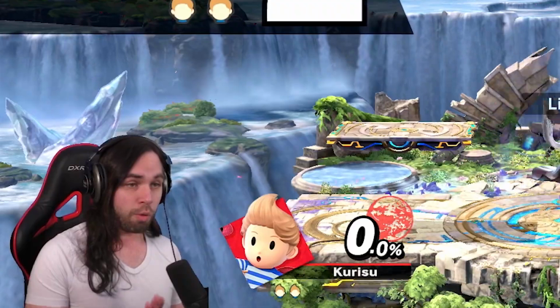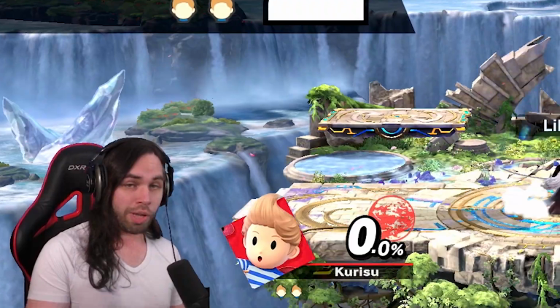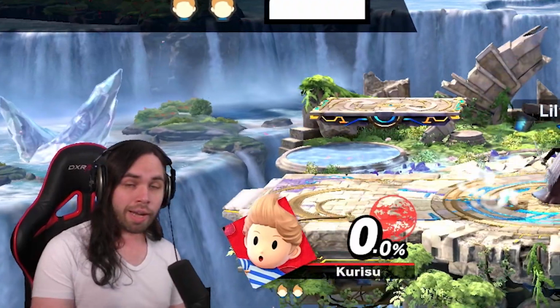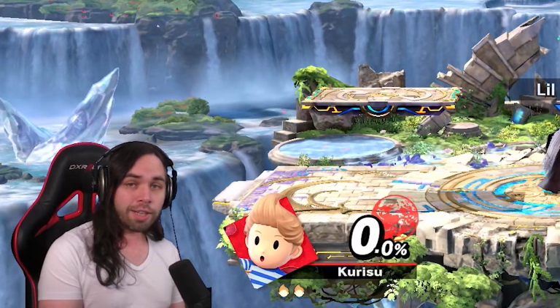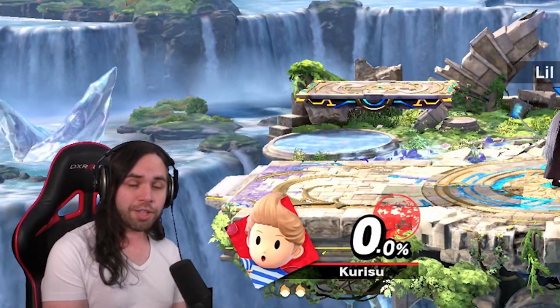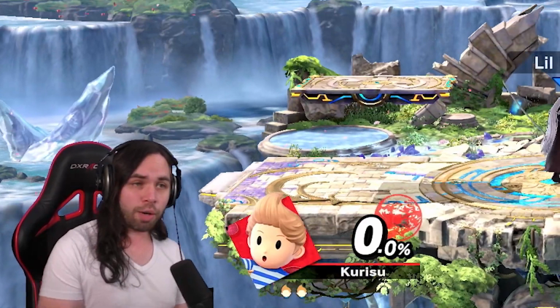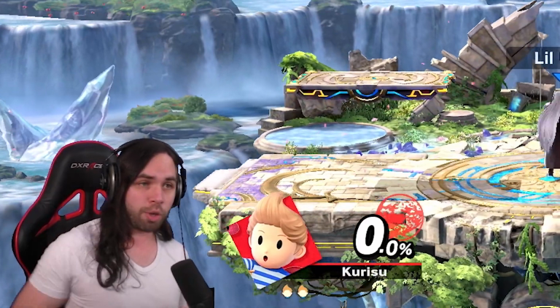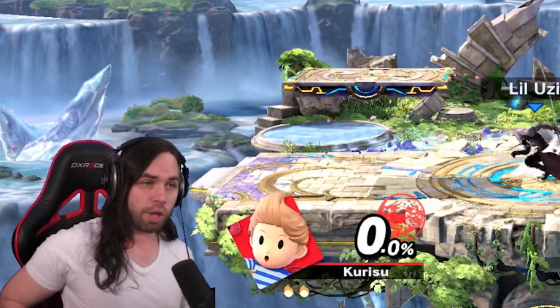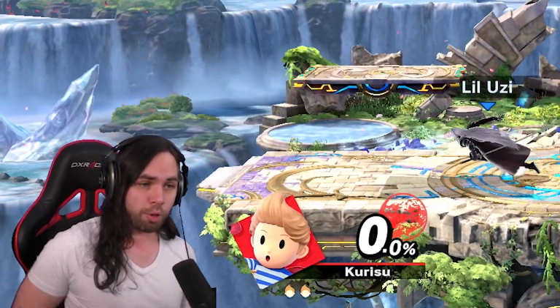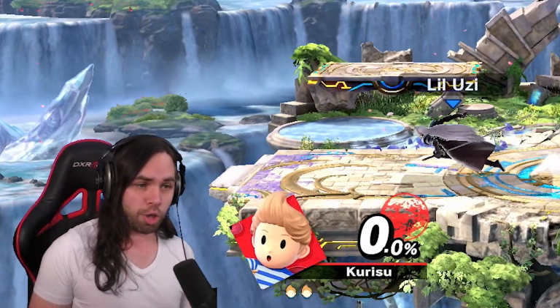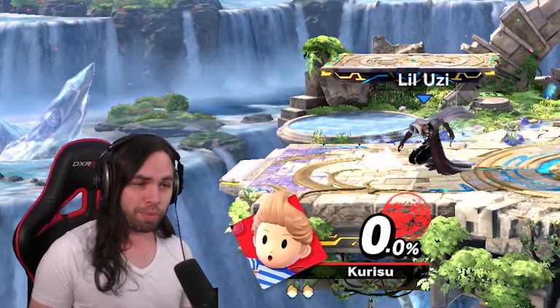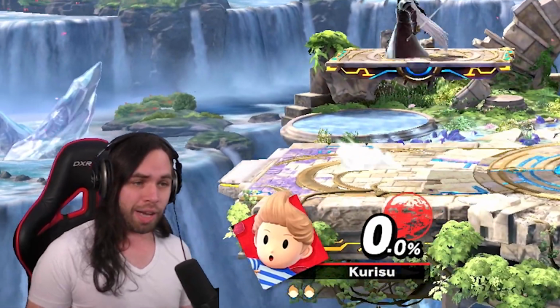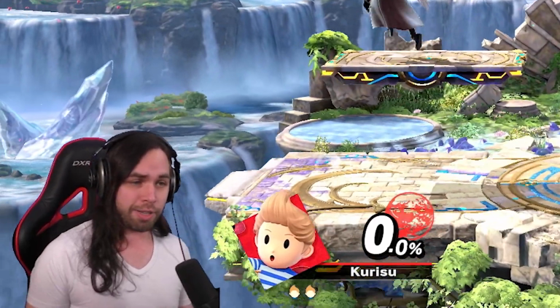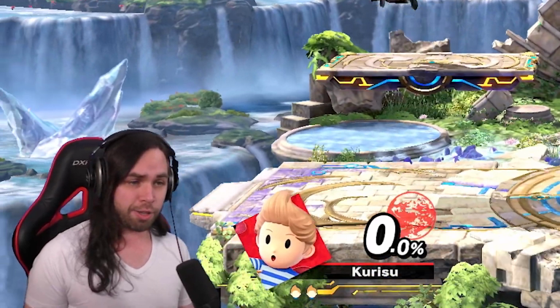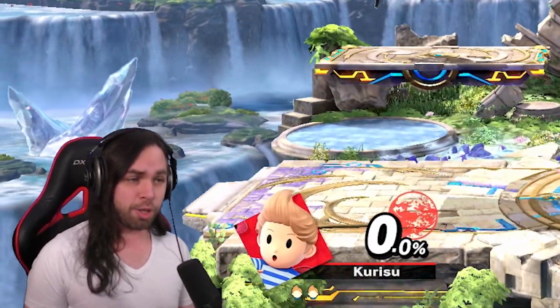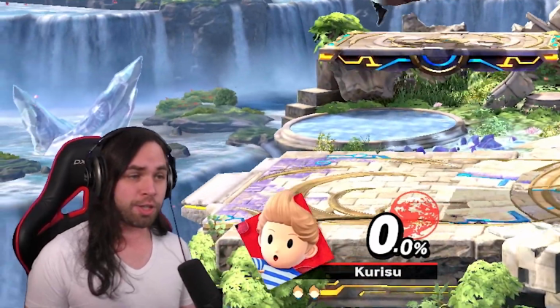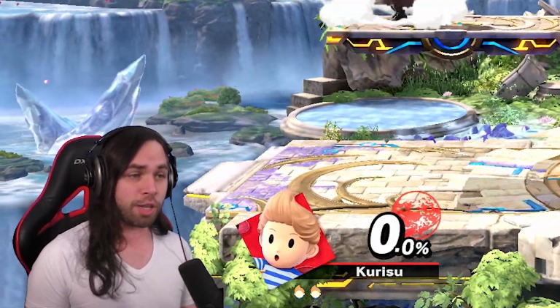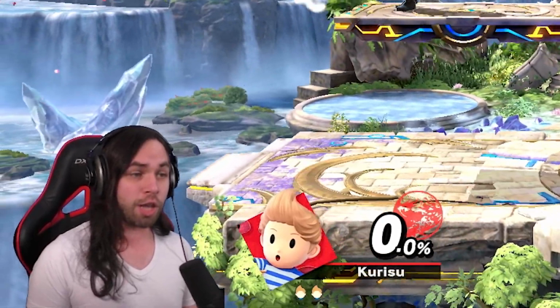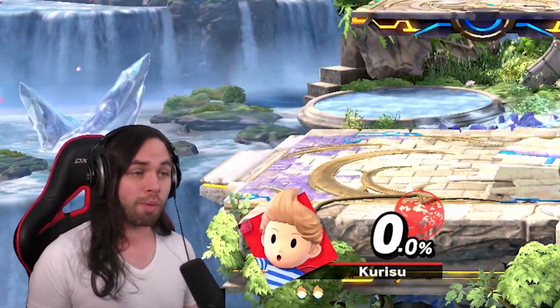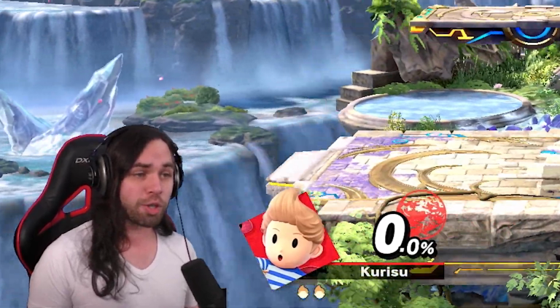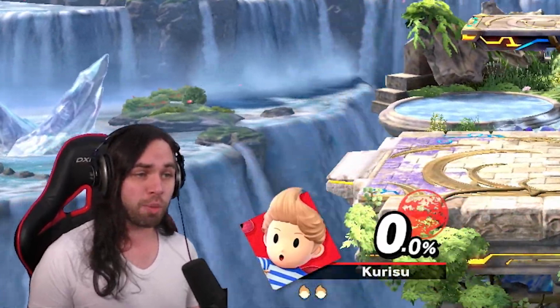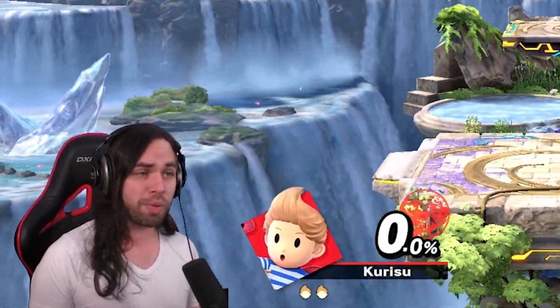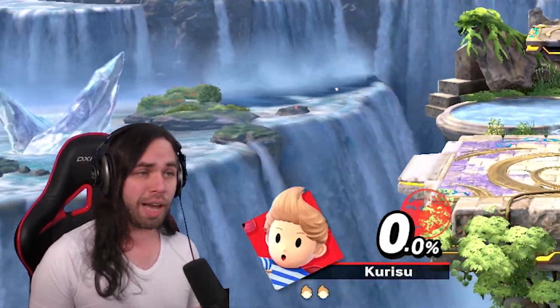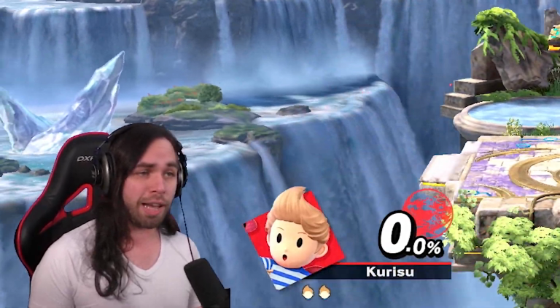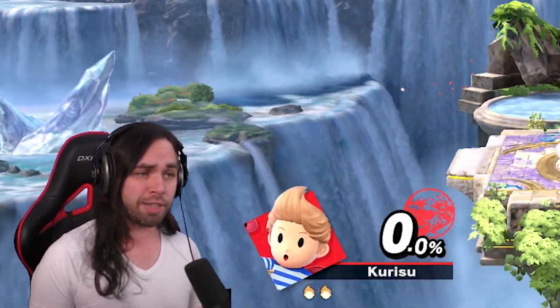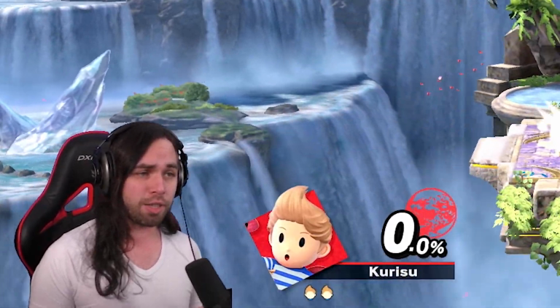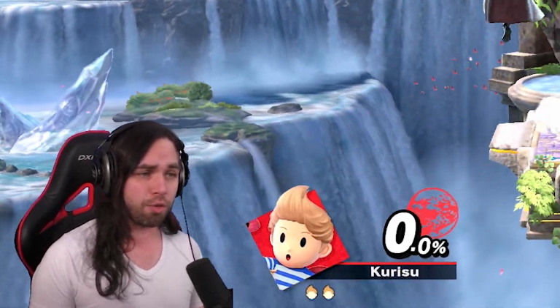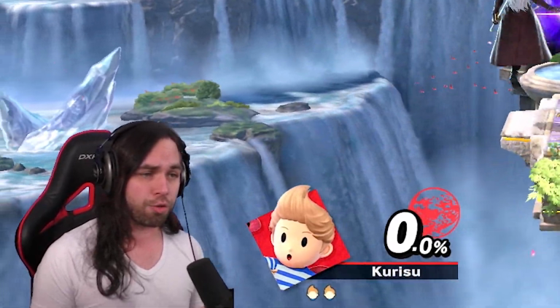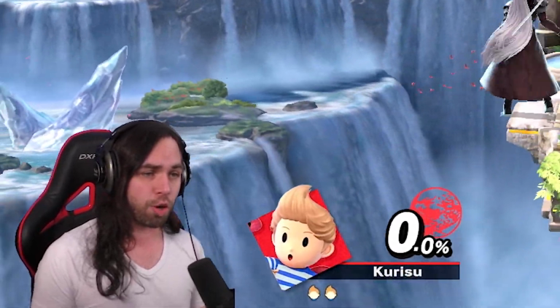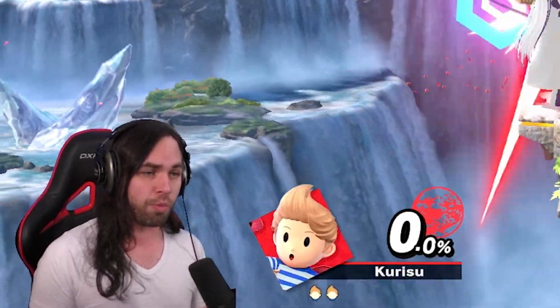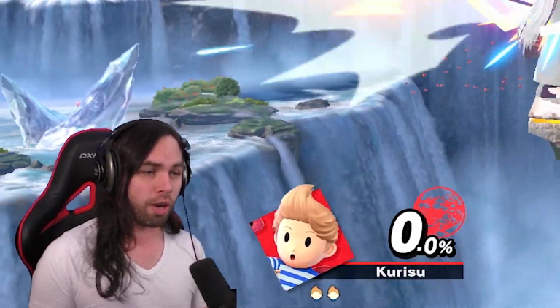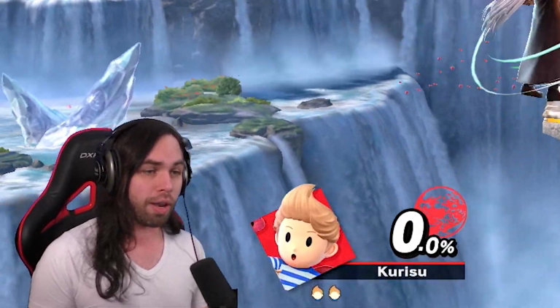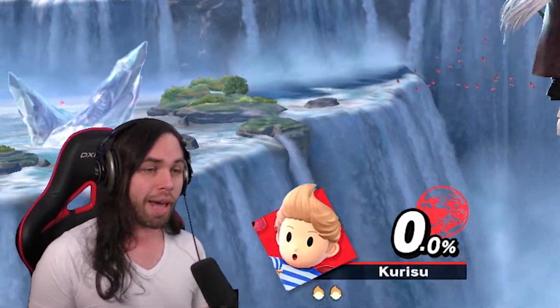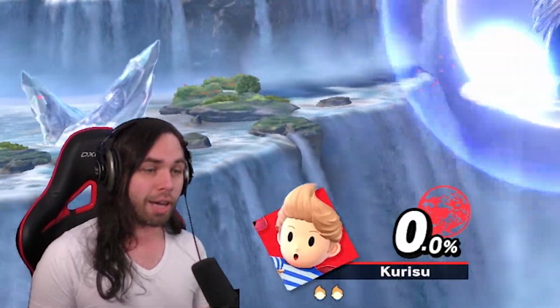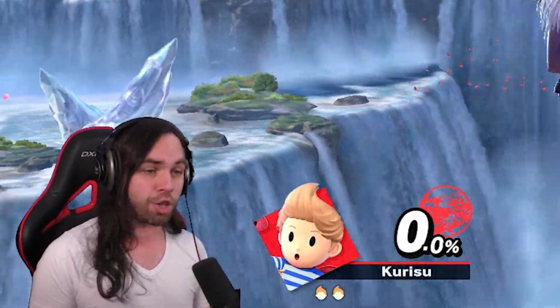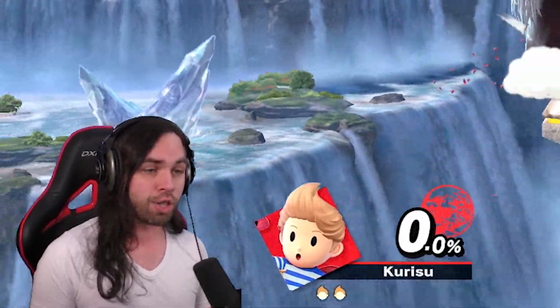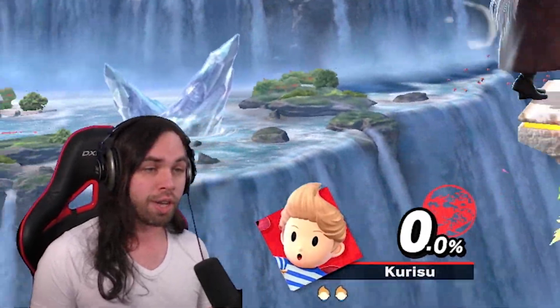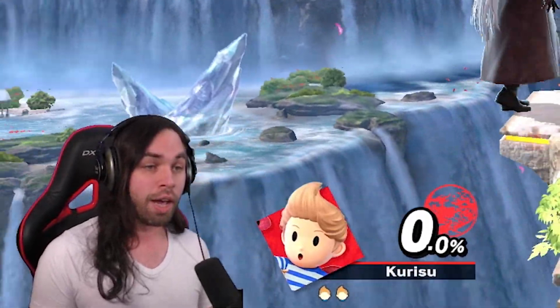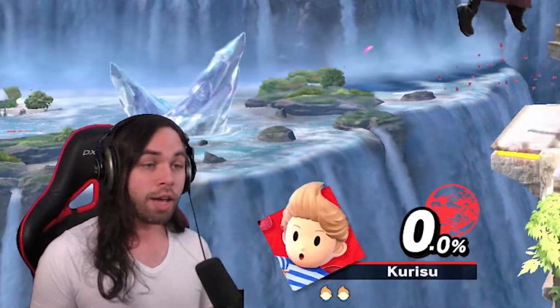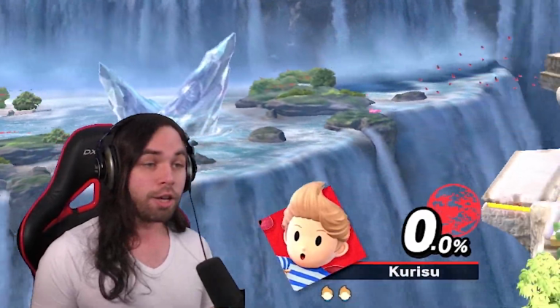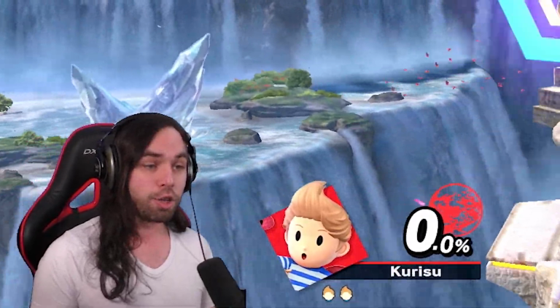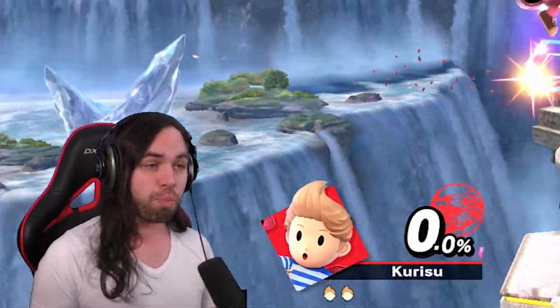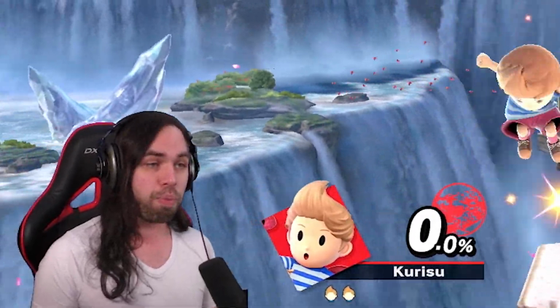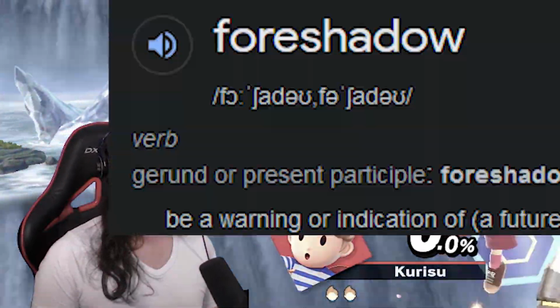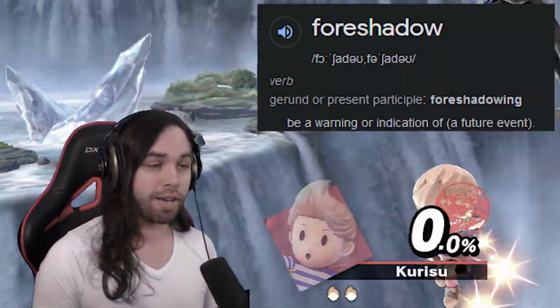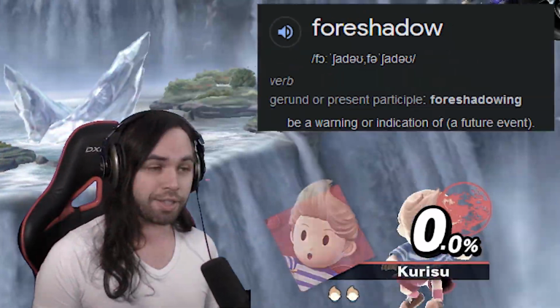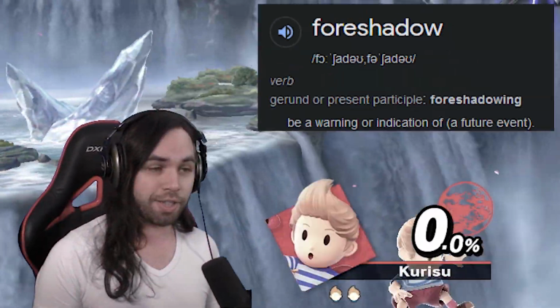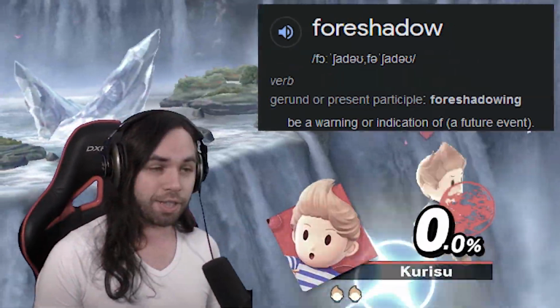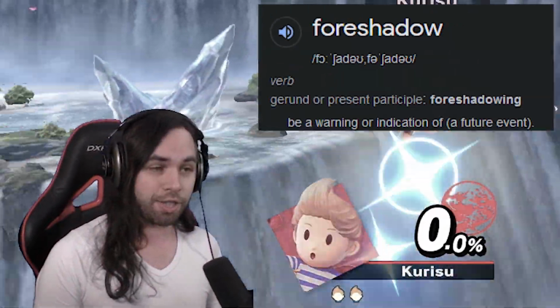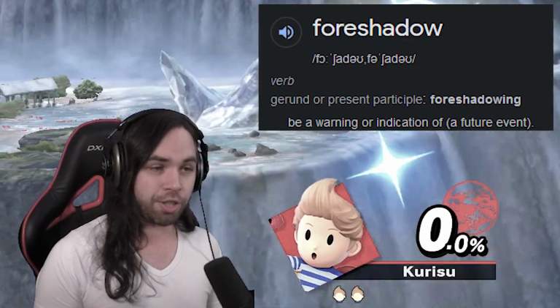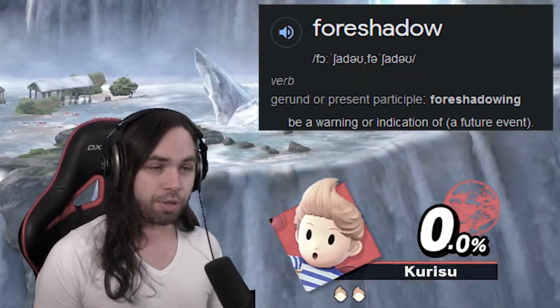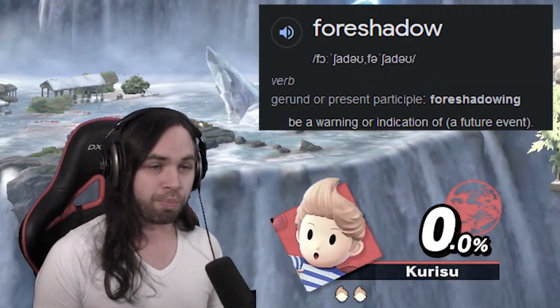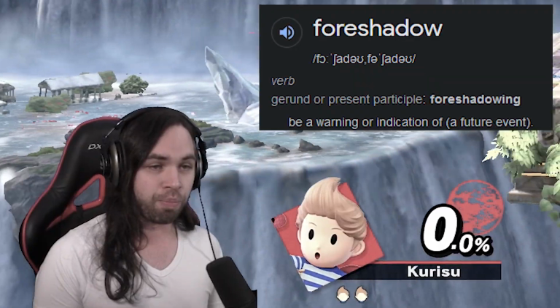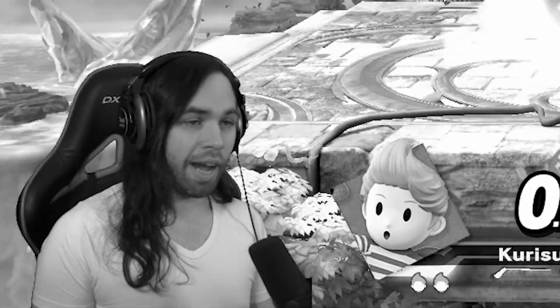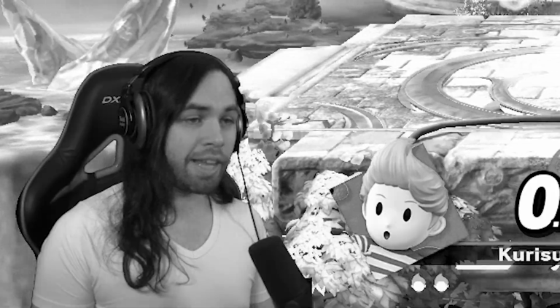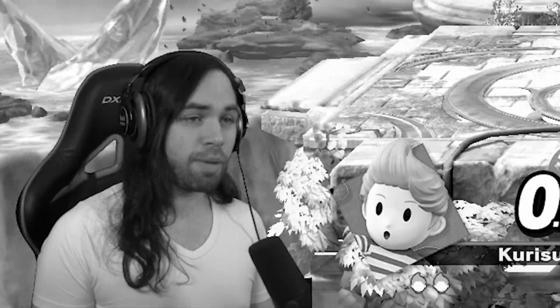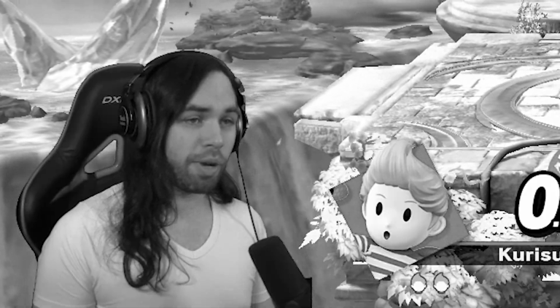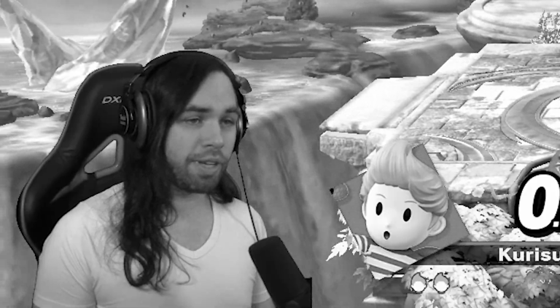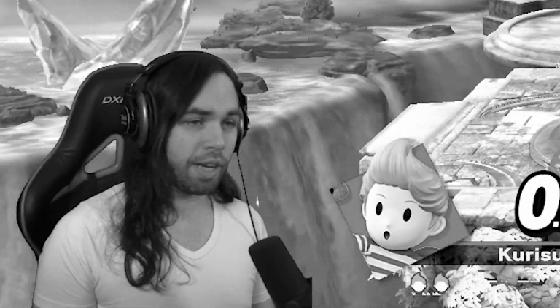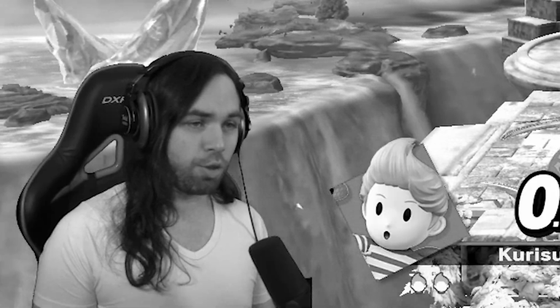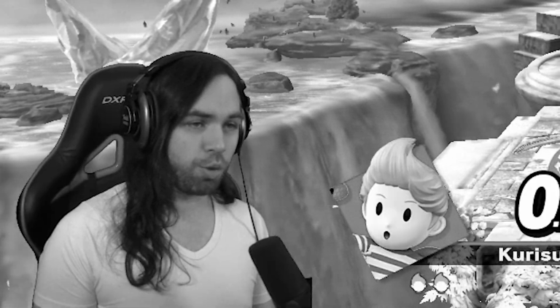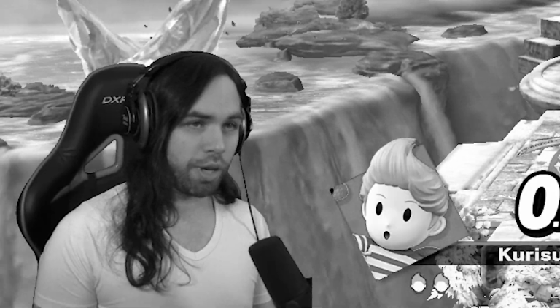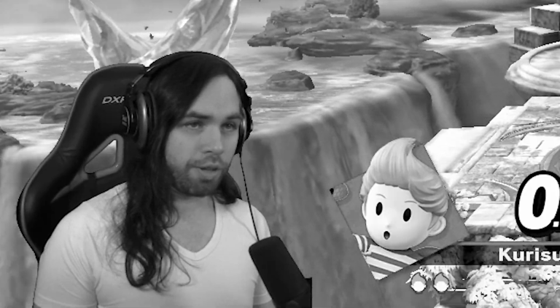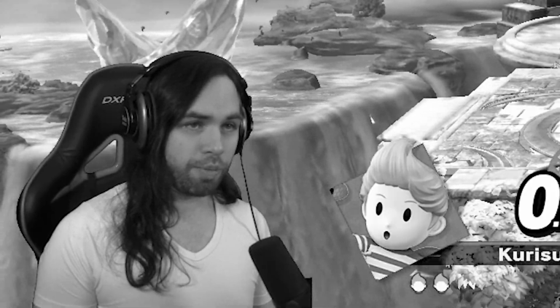What I can say about double jump cancels is that double jump cancels from the ledge is piss easy. Anybody can do that.